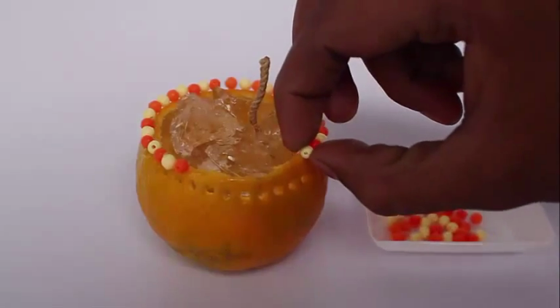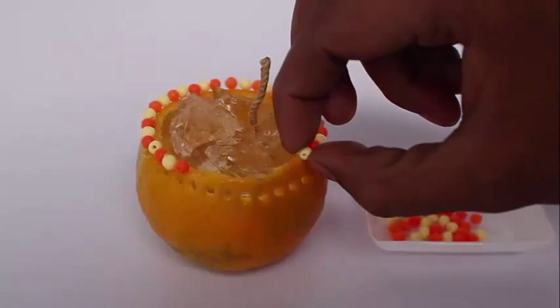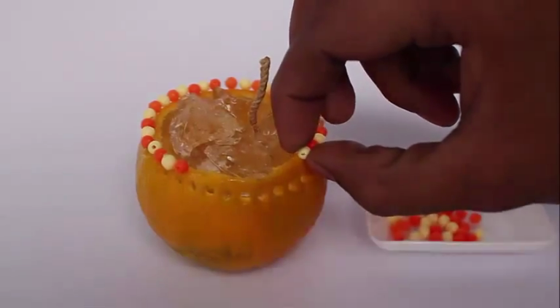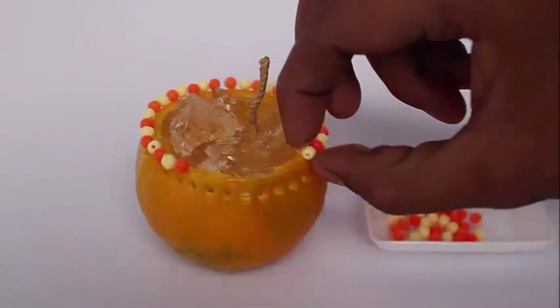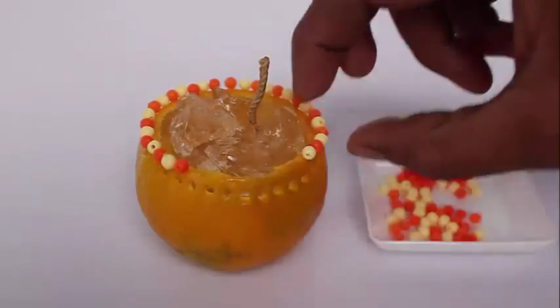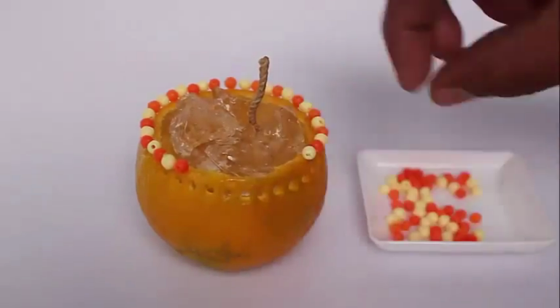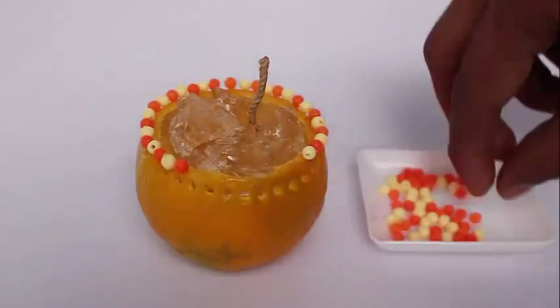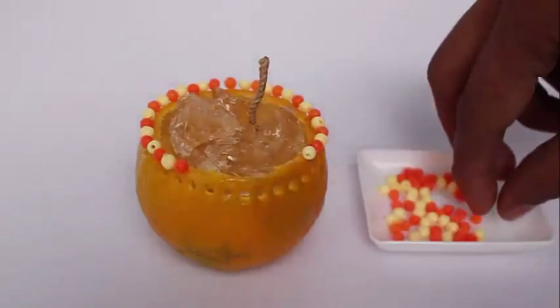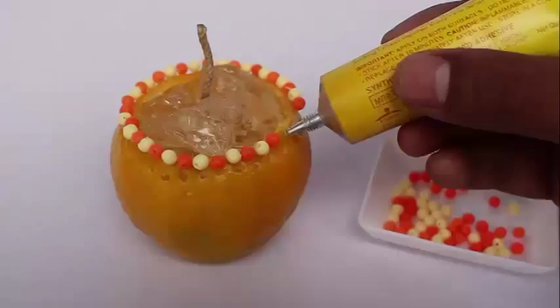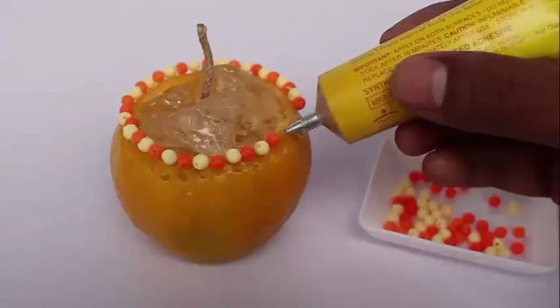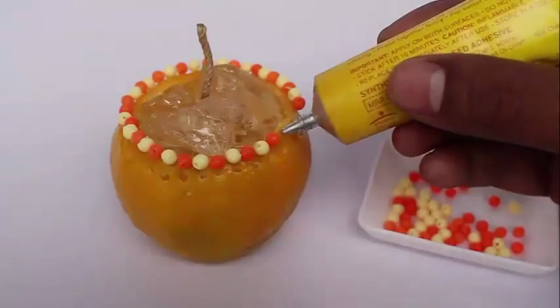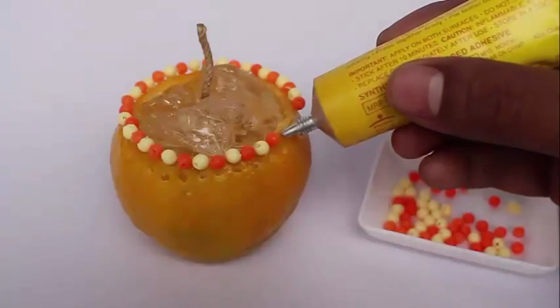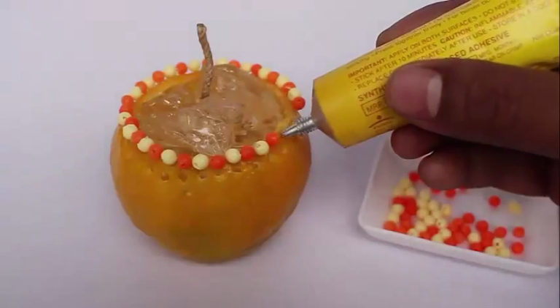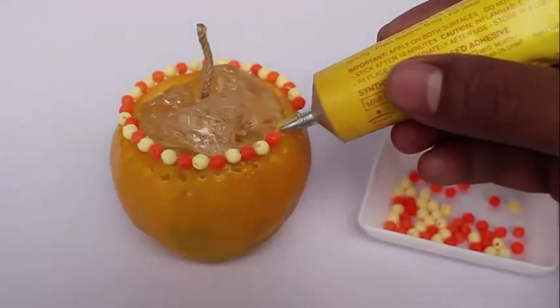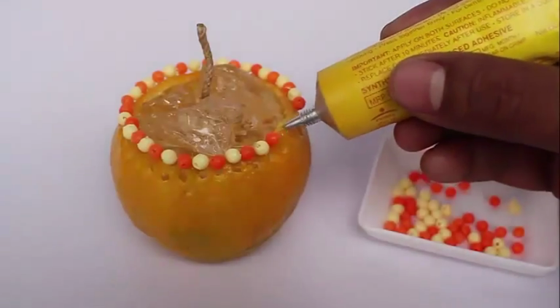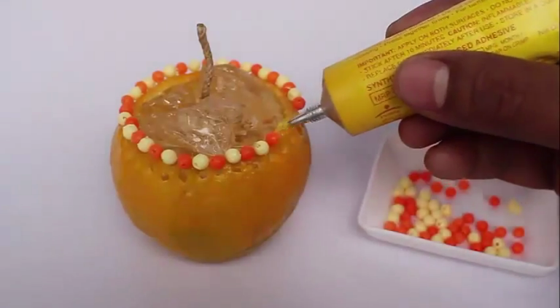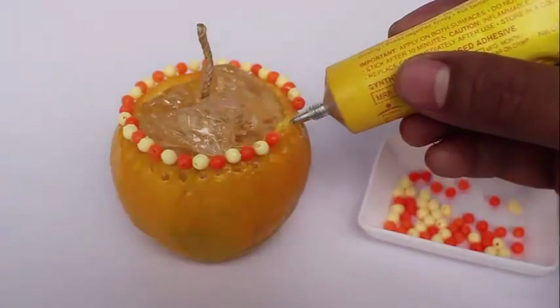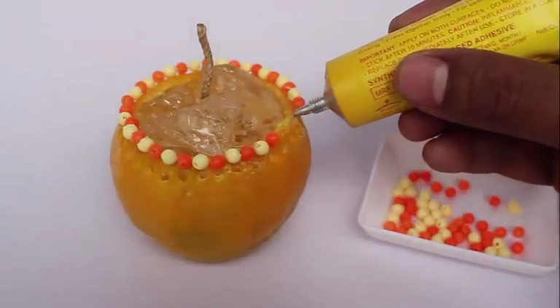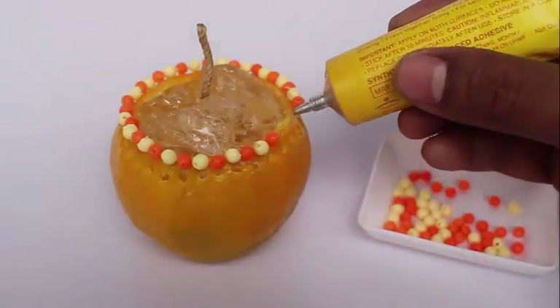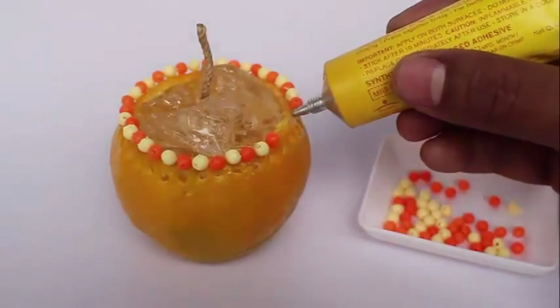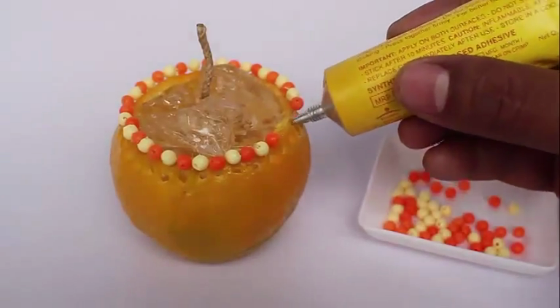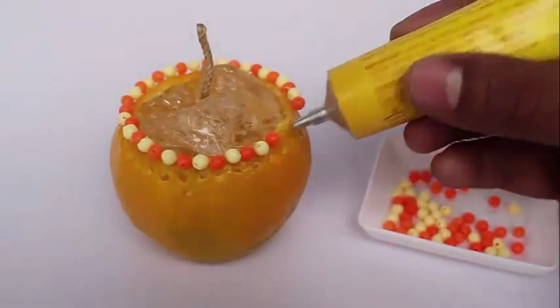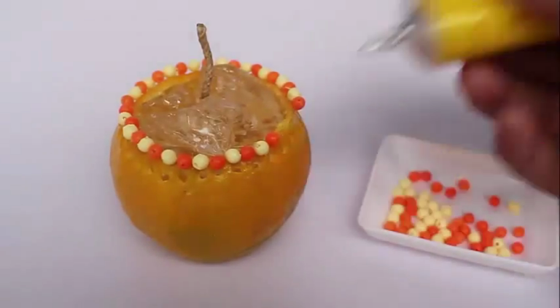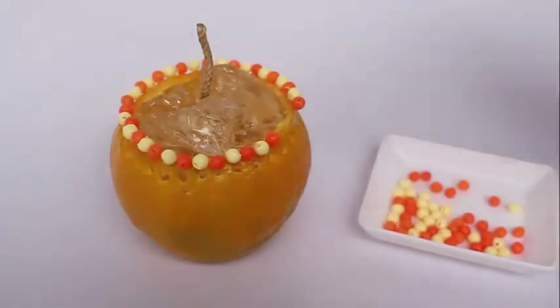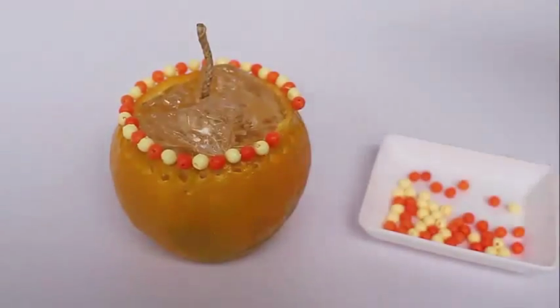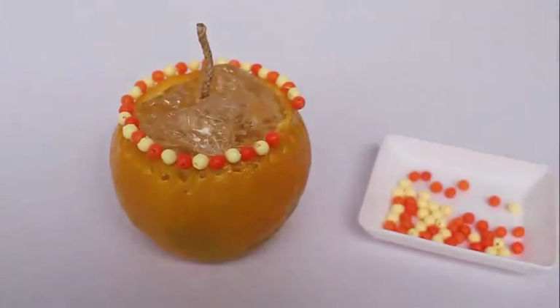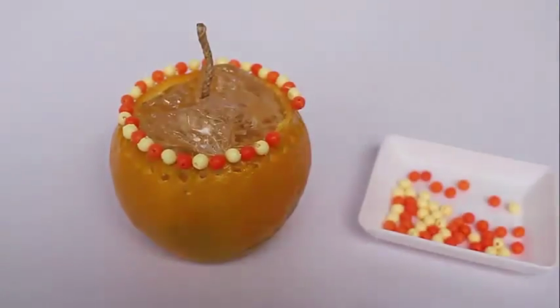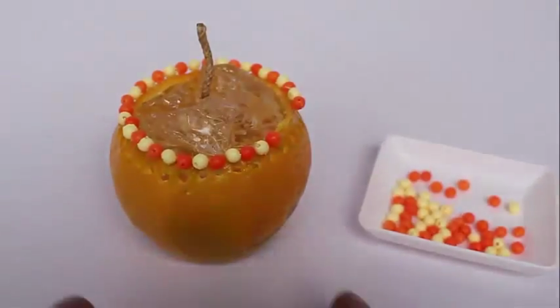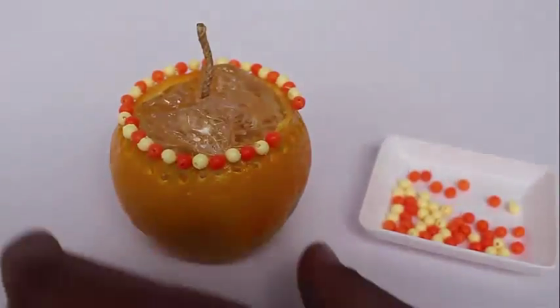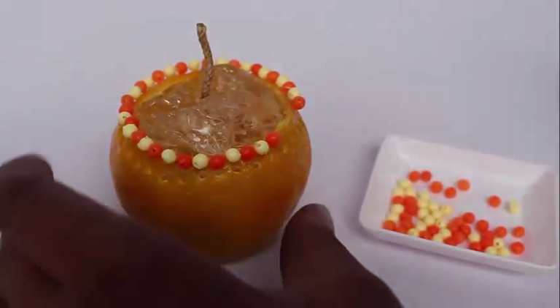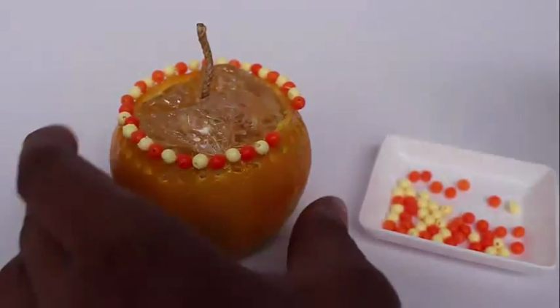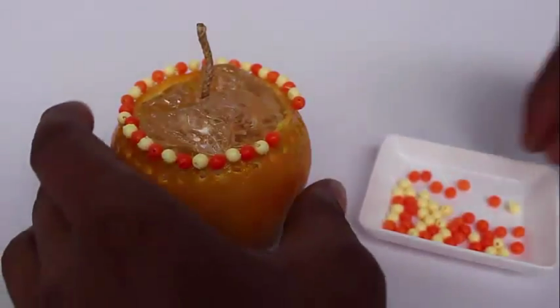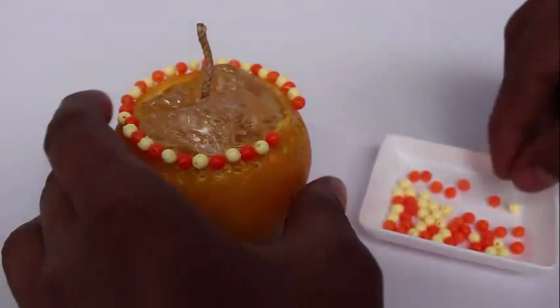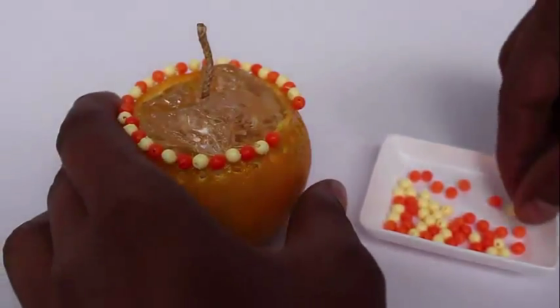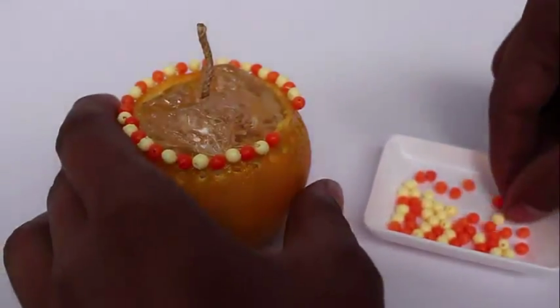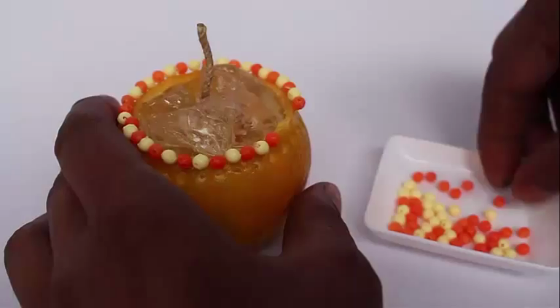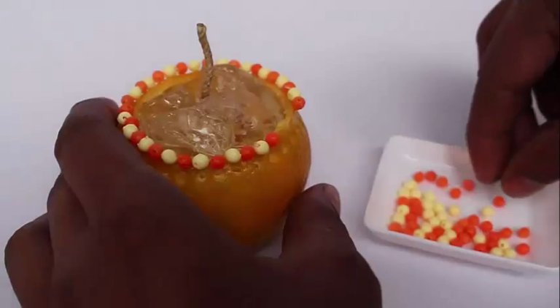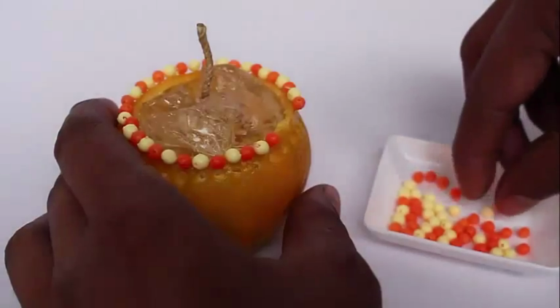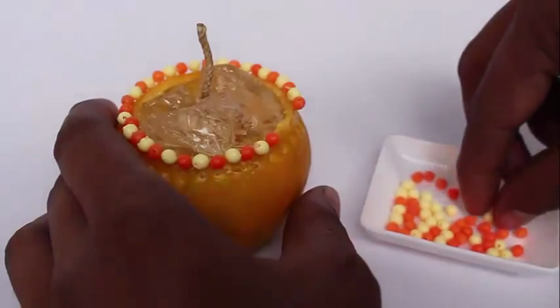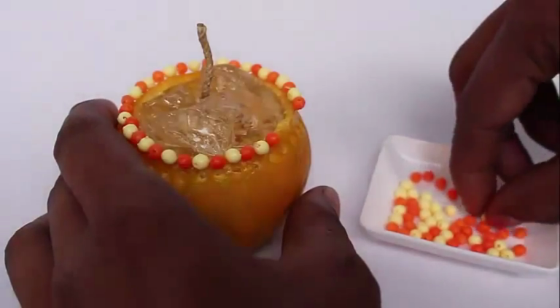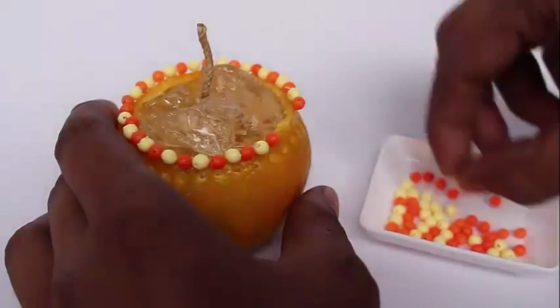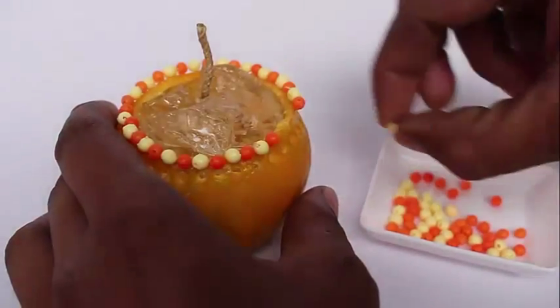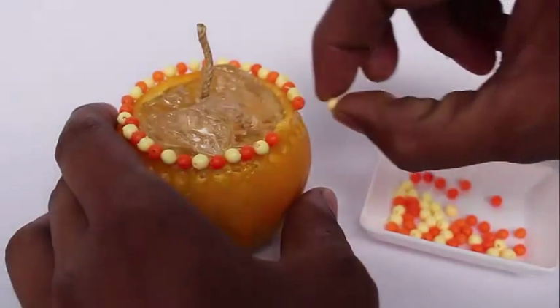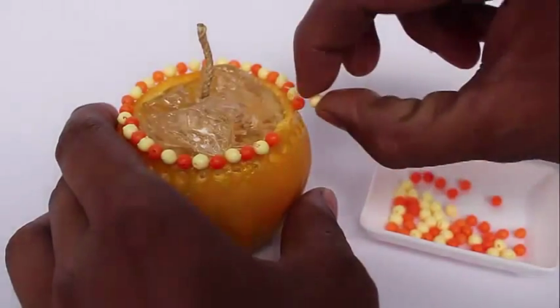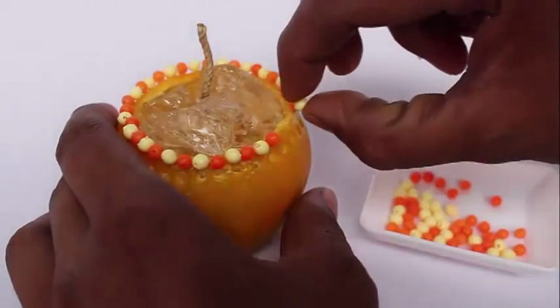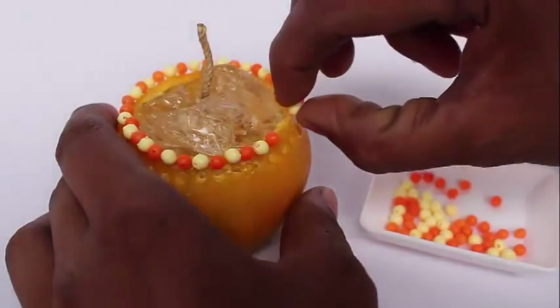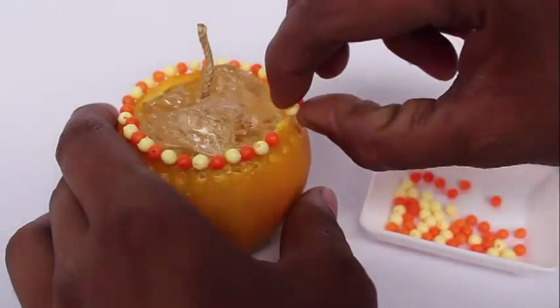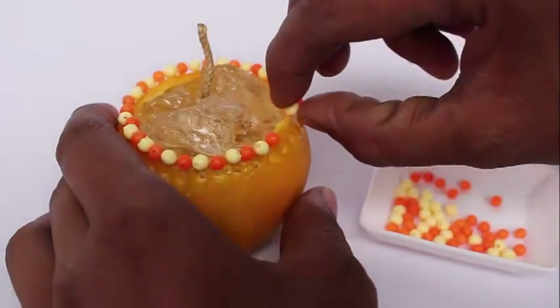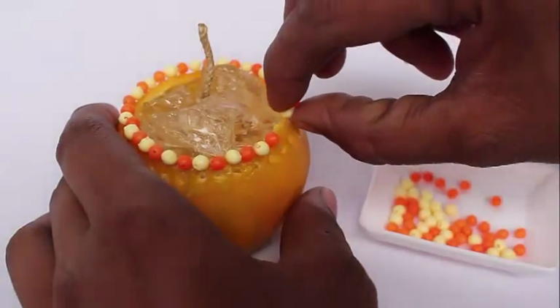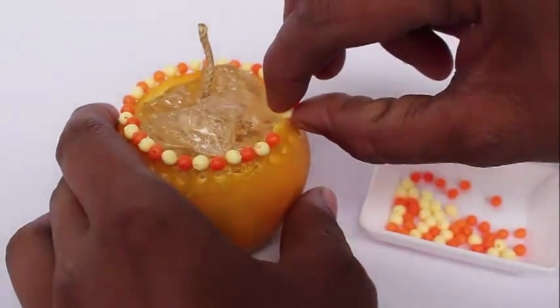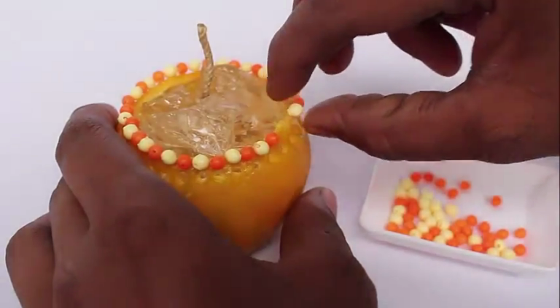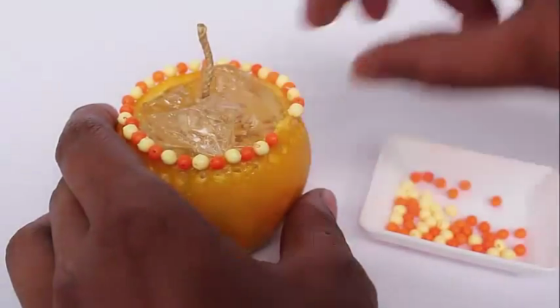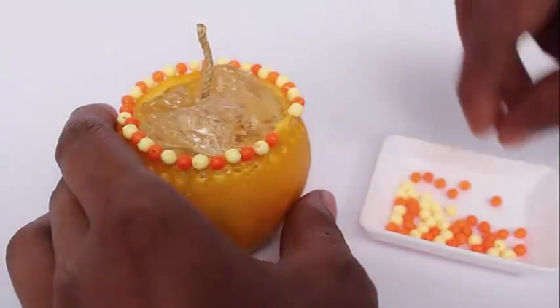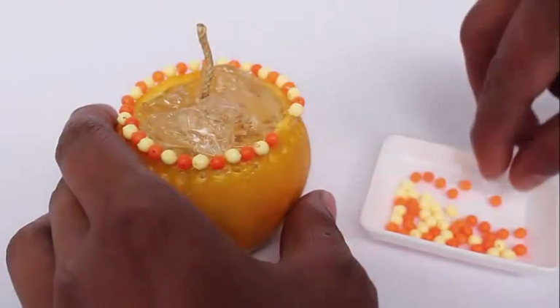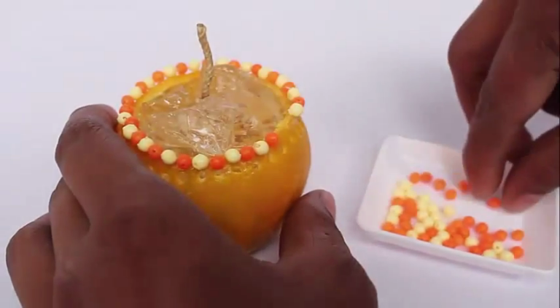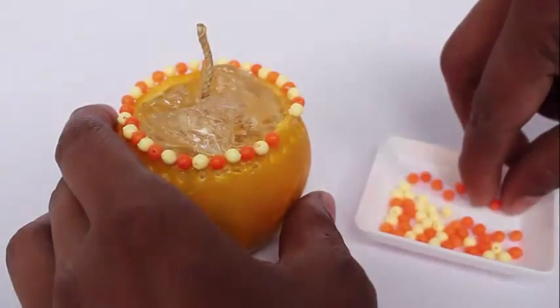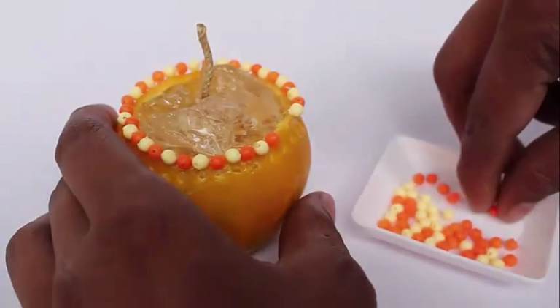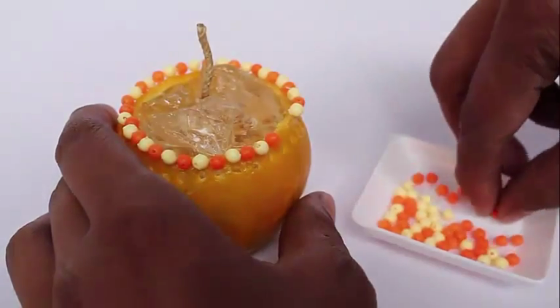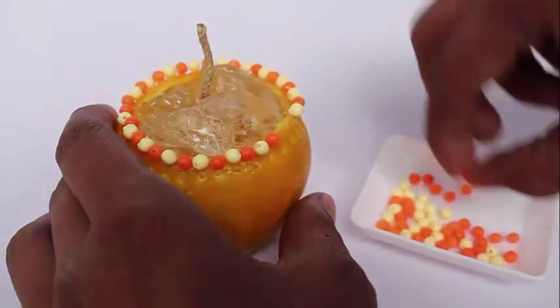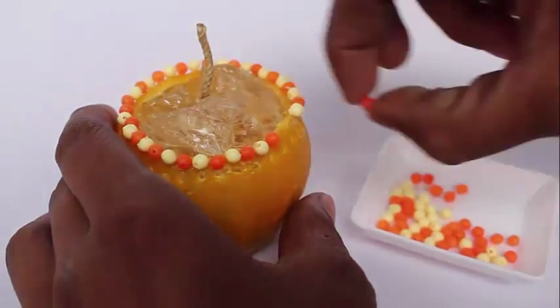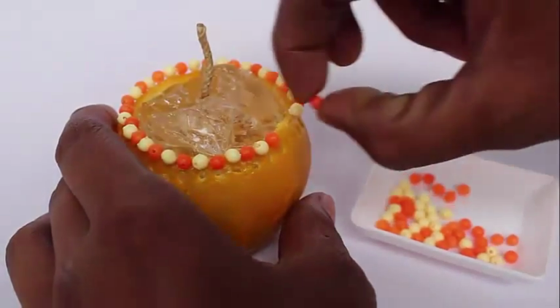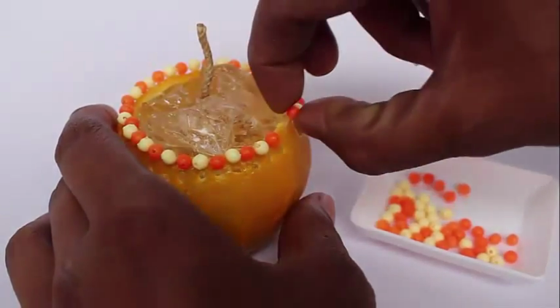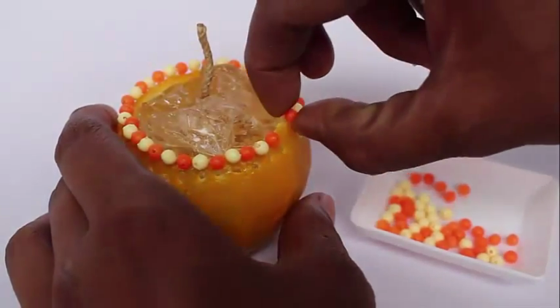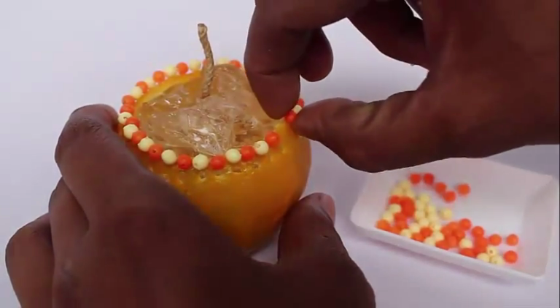Then decorate the rim of the orange with colored beads. It will make the lamp look prettier.